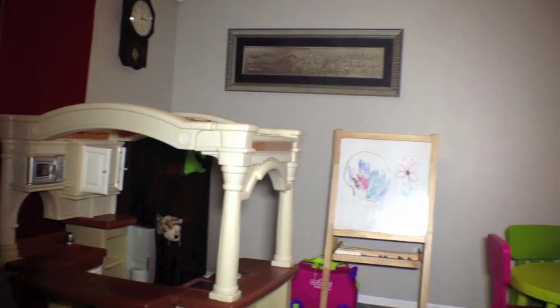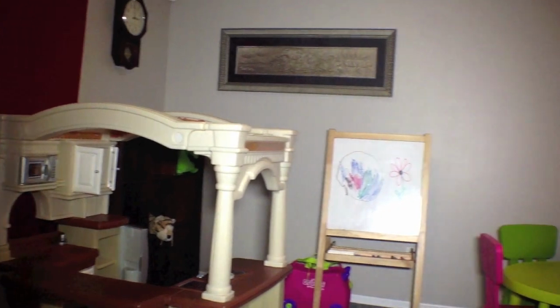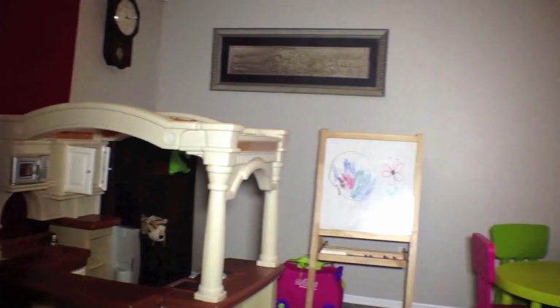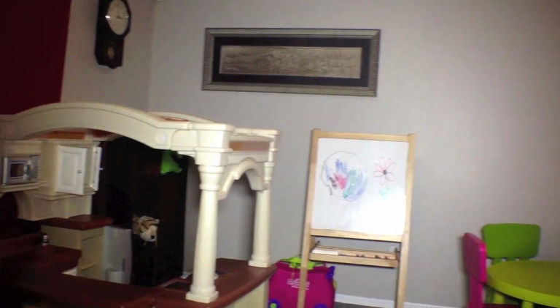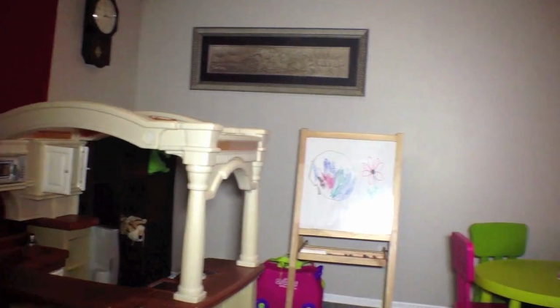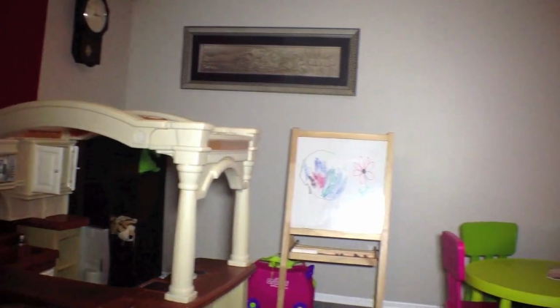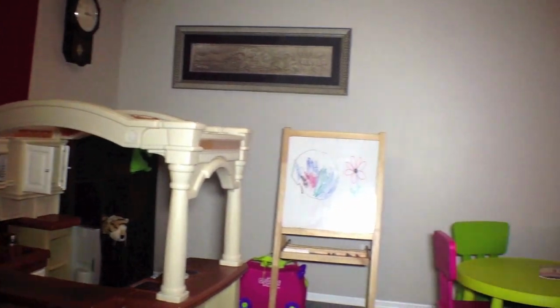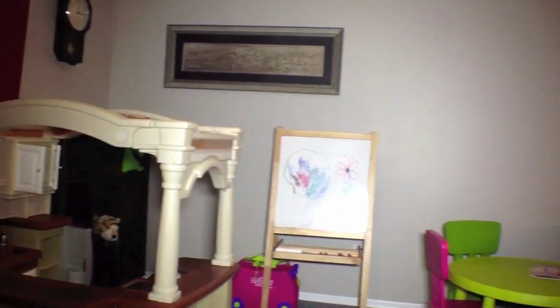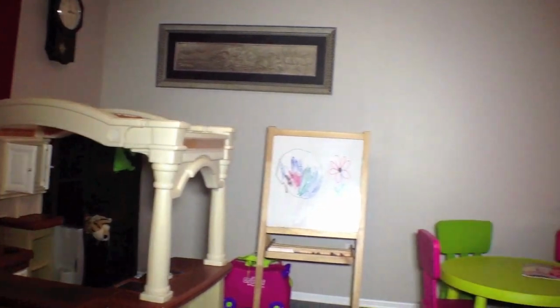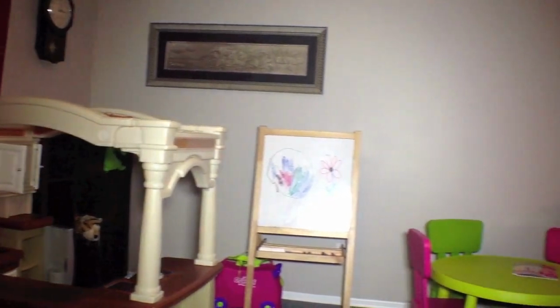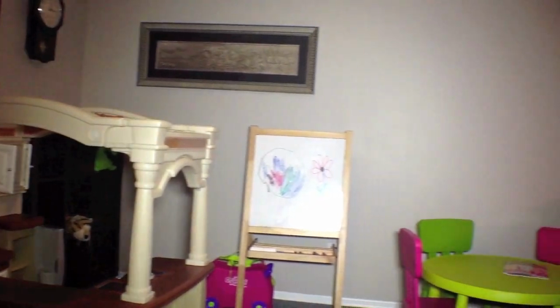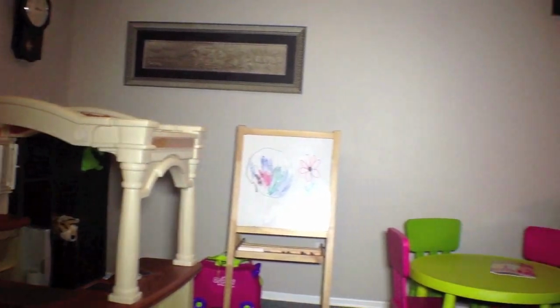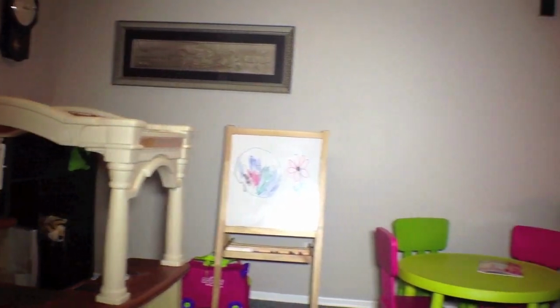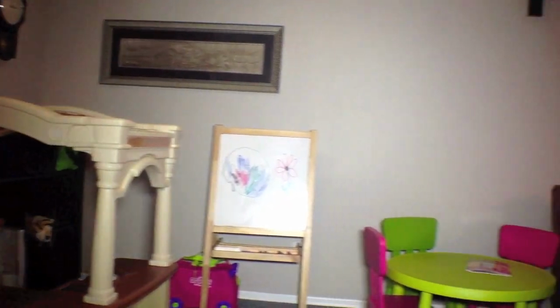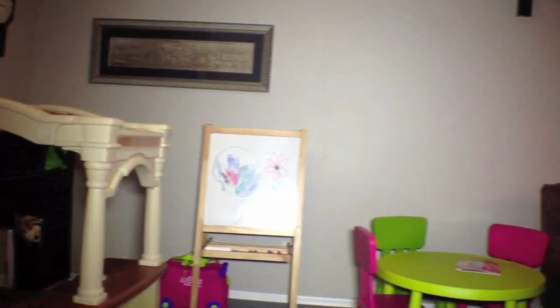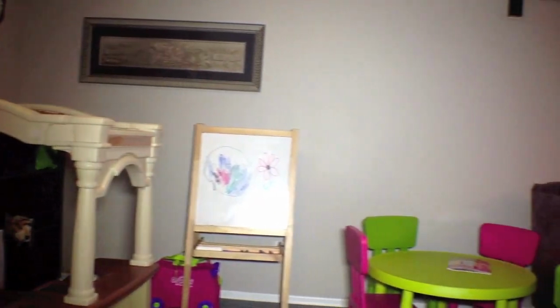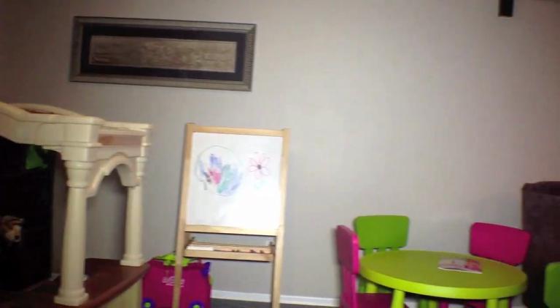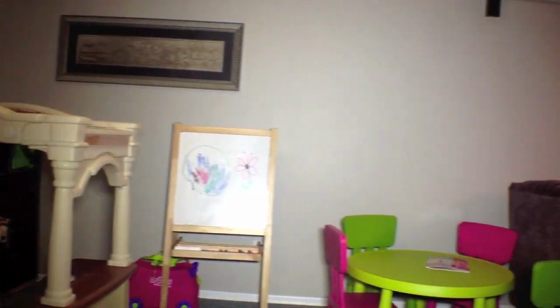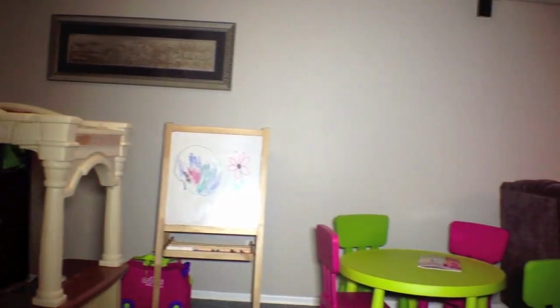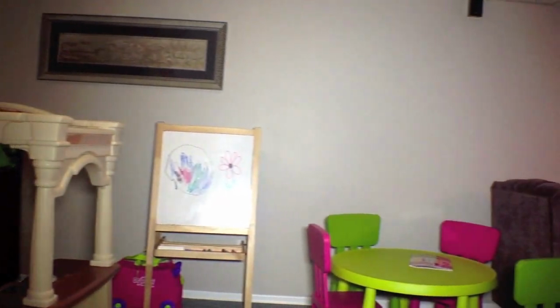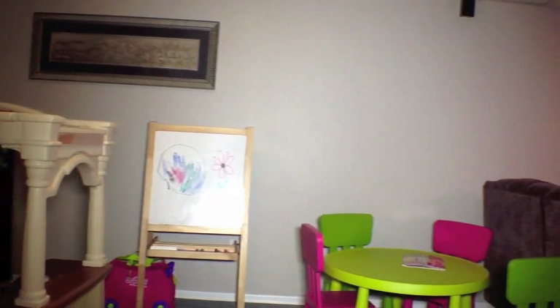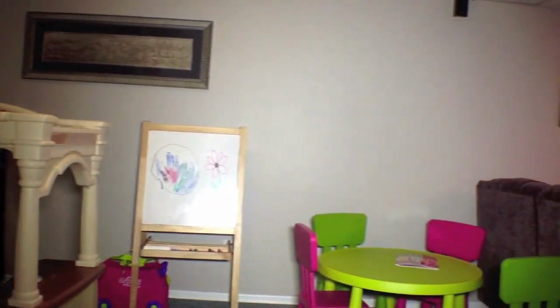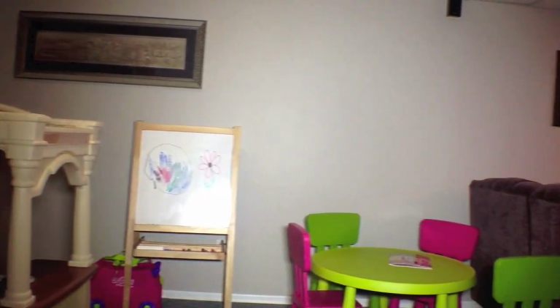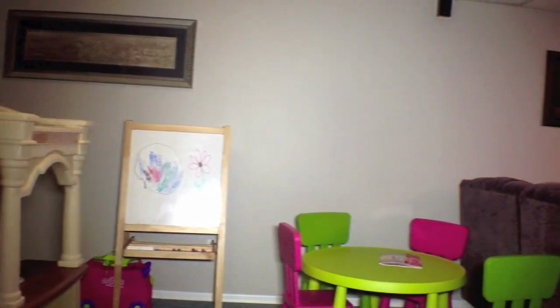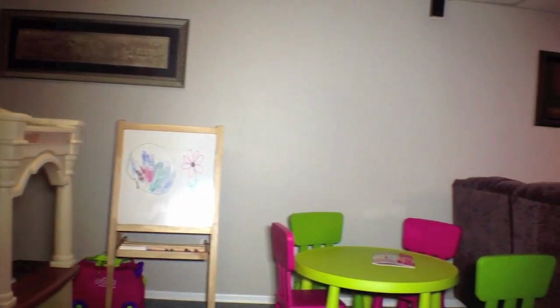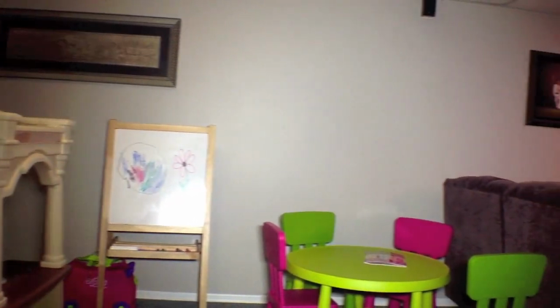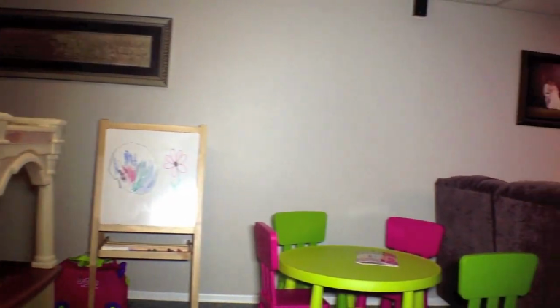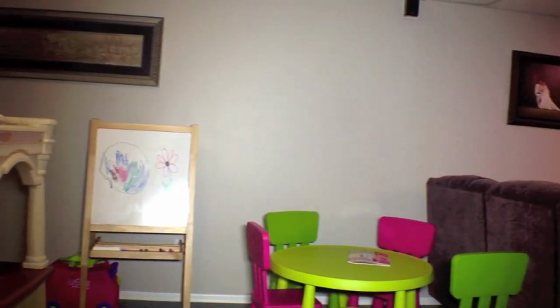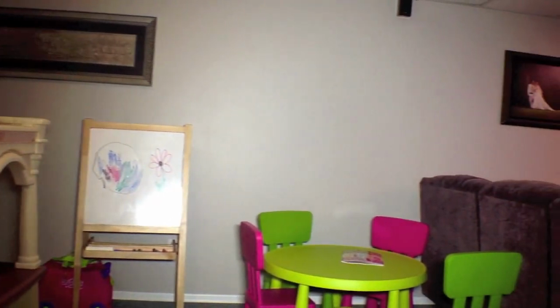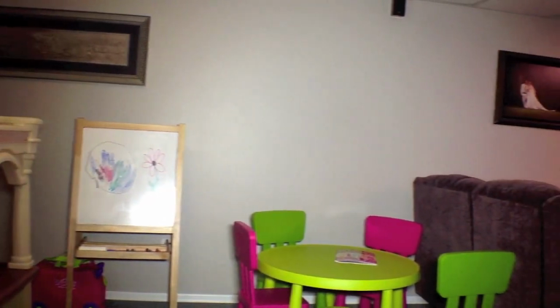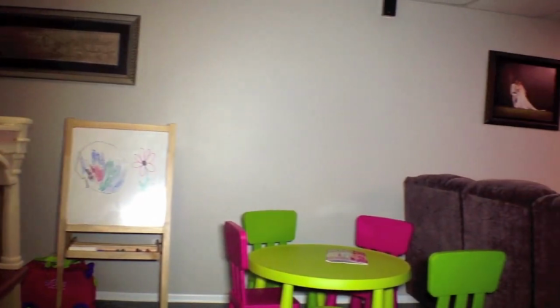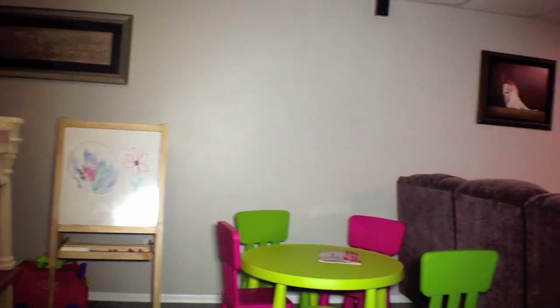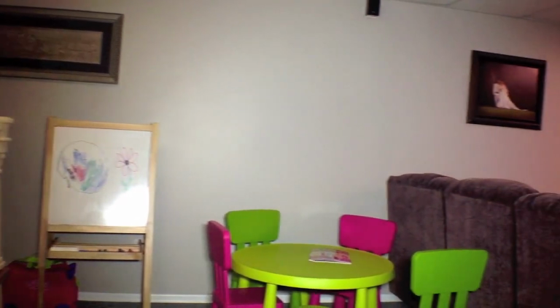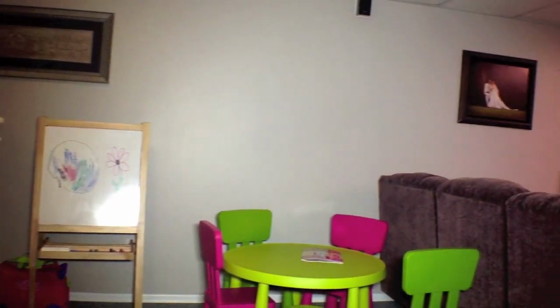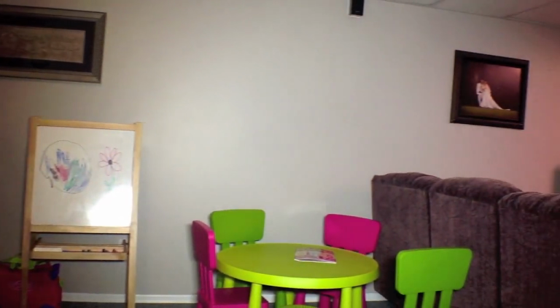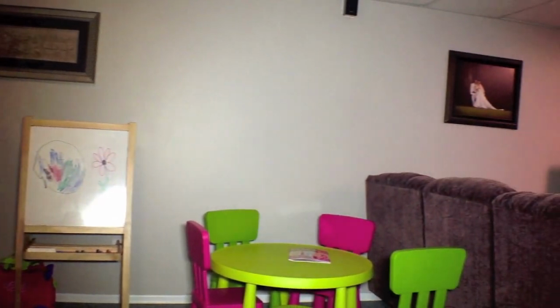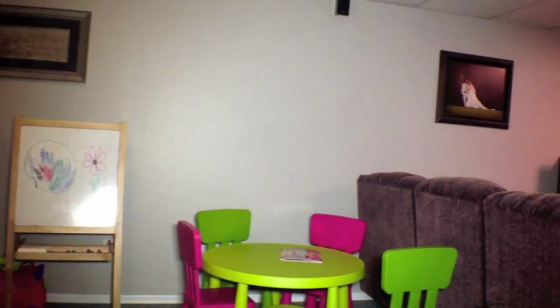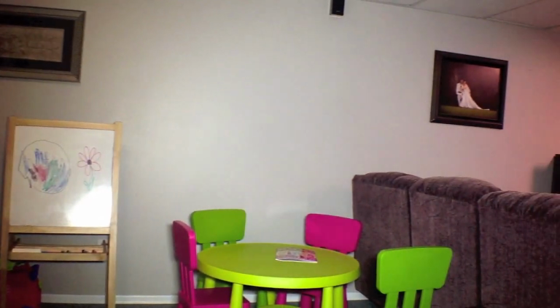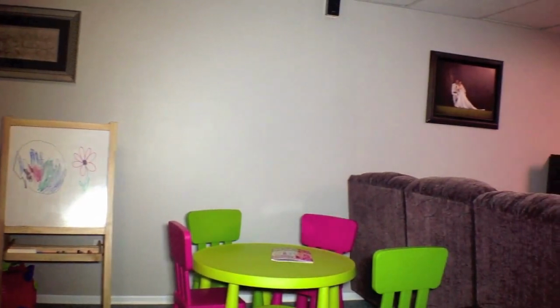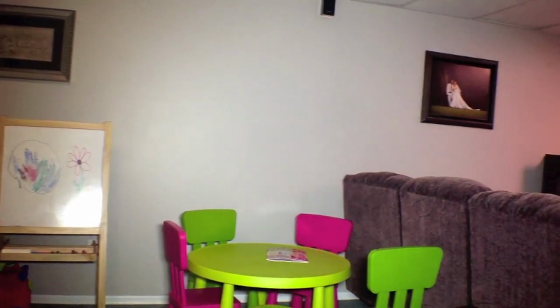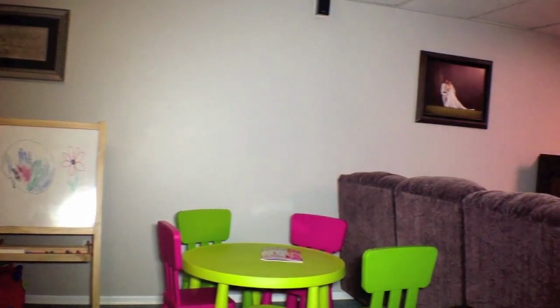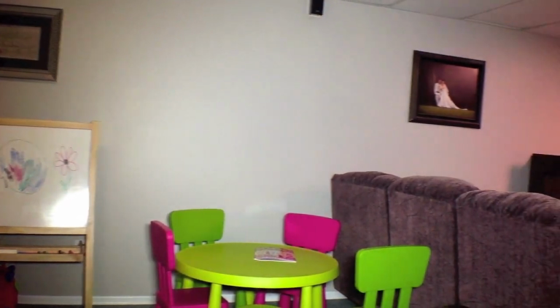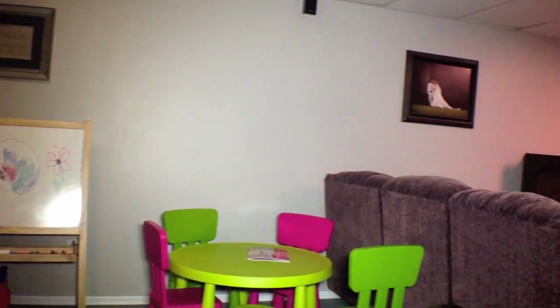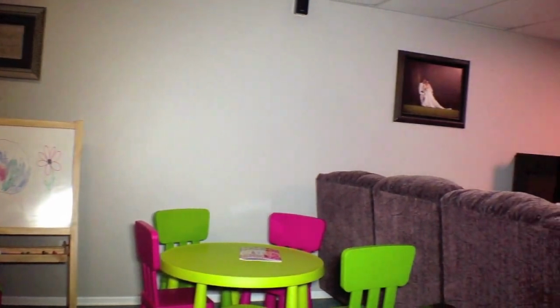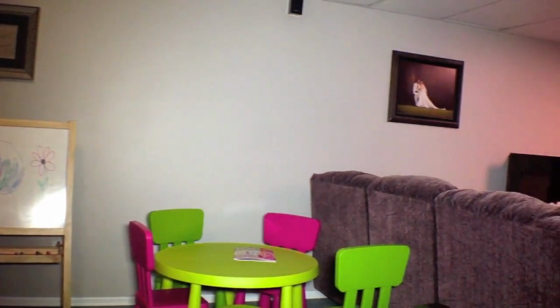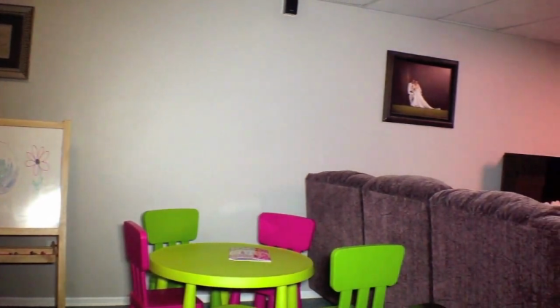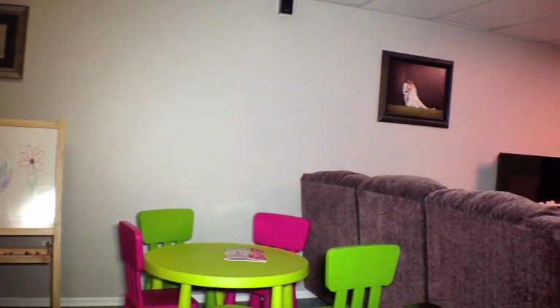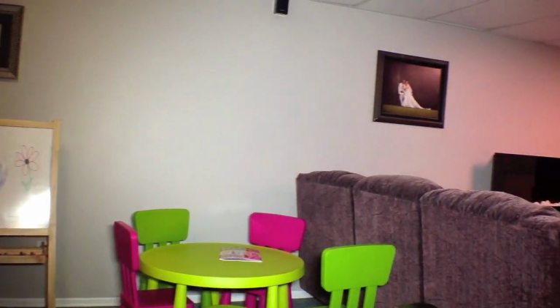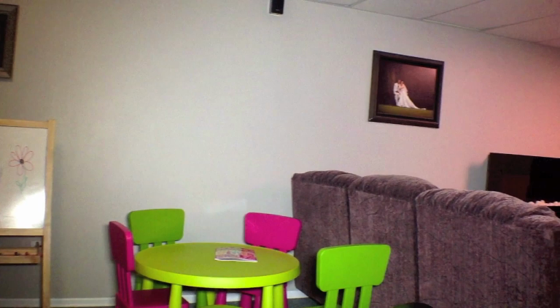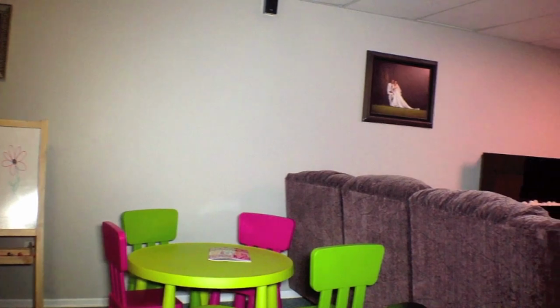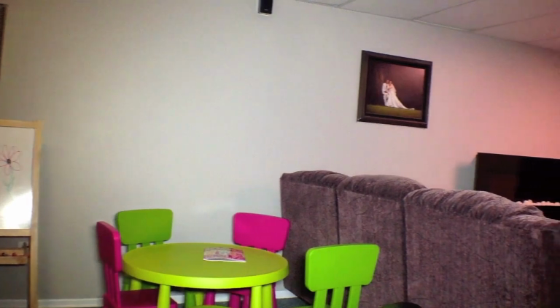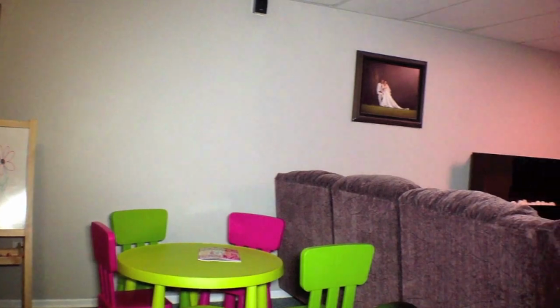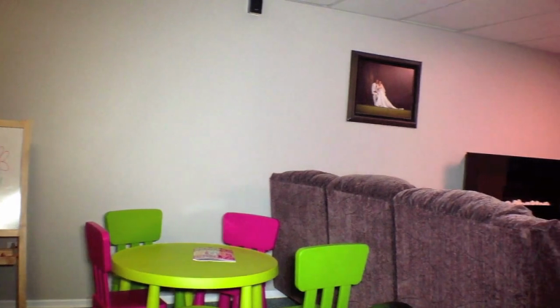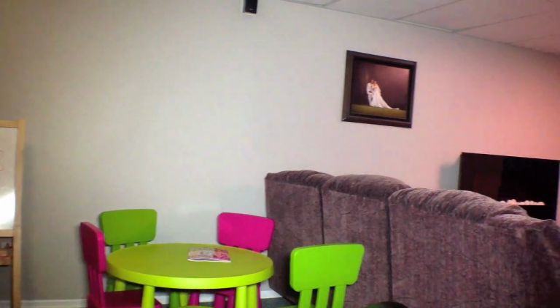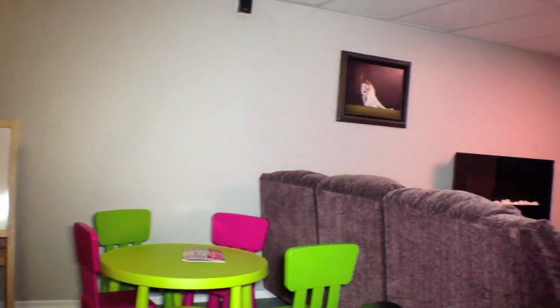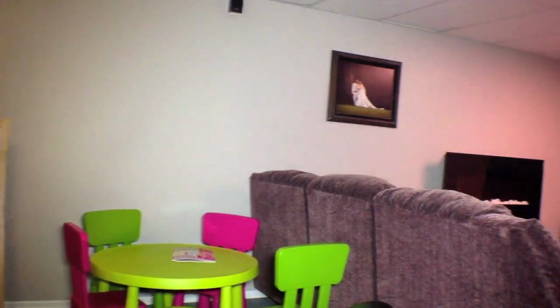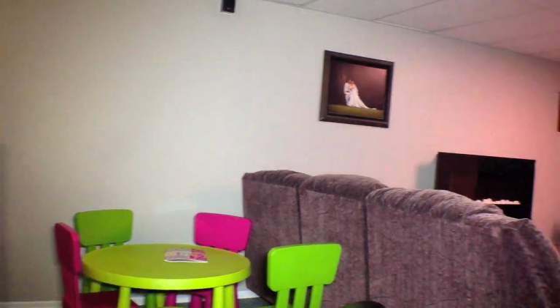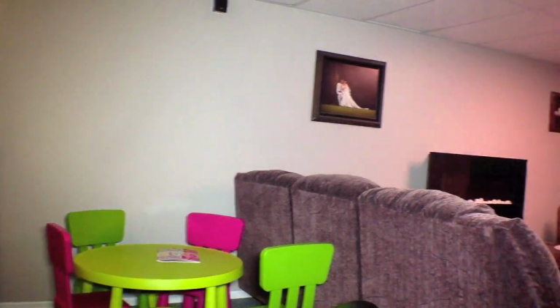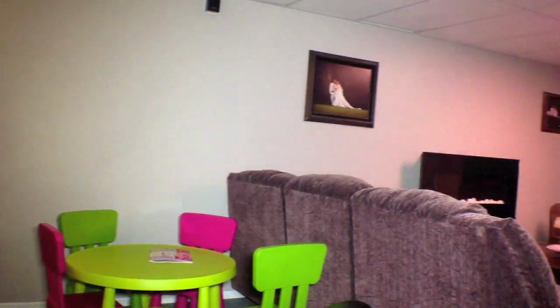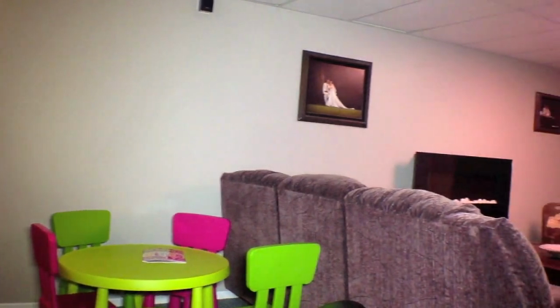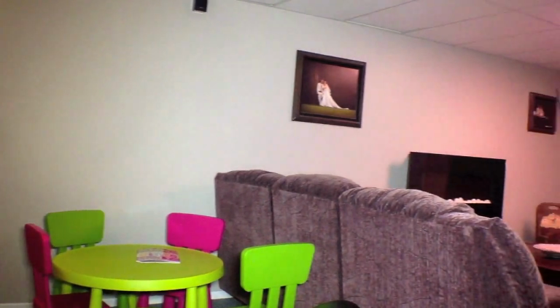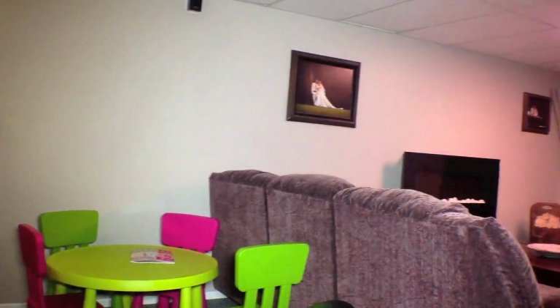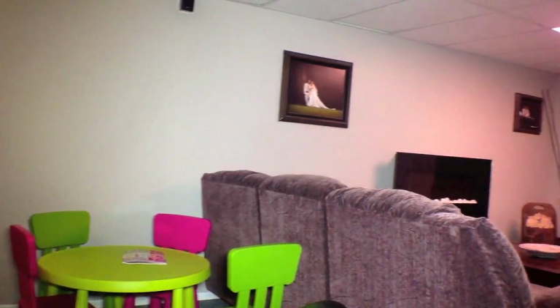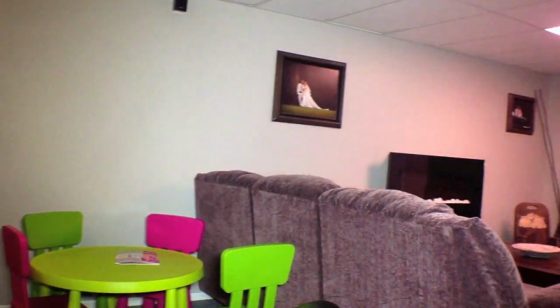The basement is big enough for a play area for kids and watching TV. There's another den down there and a three-piece bathroom.